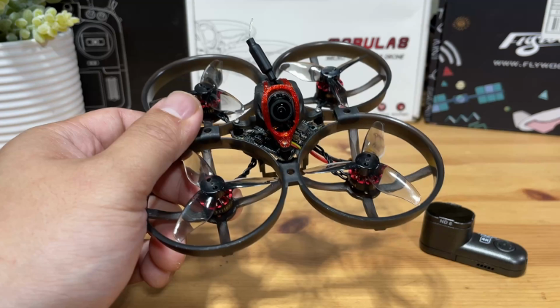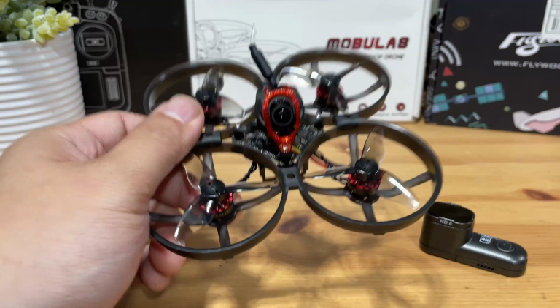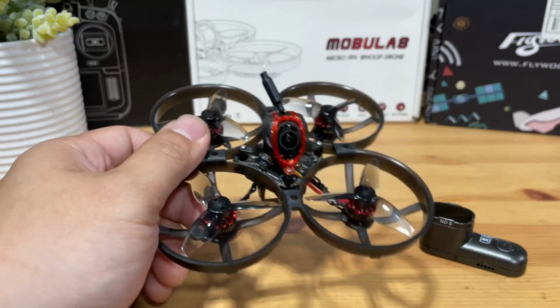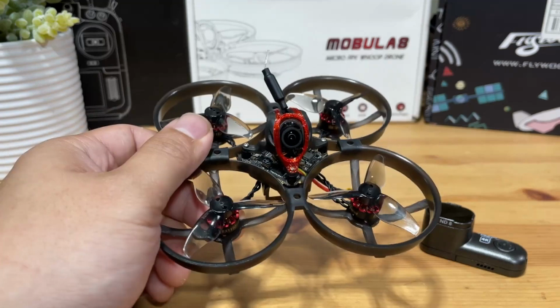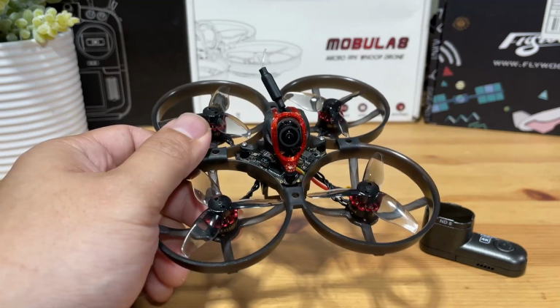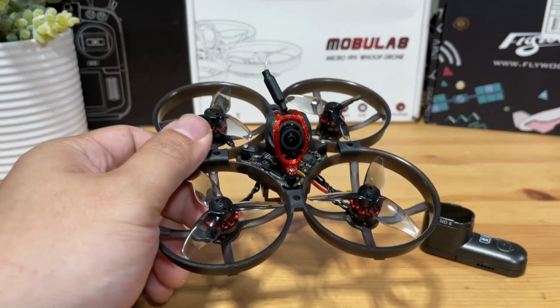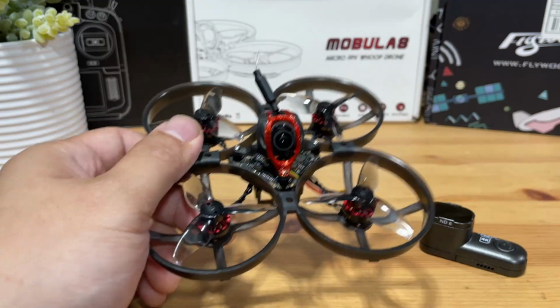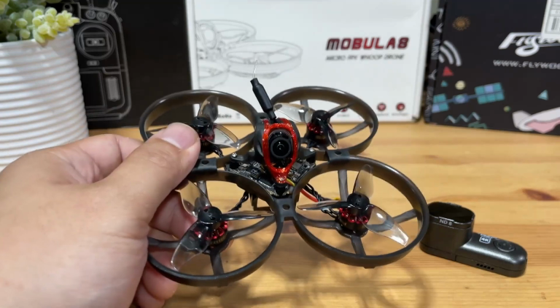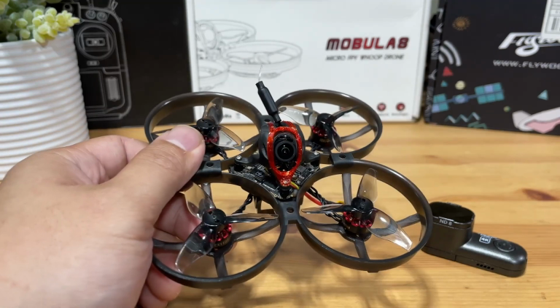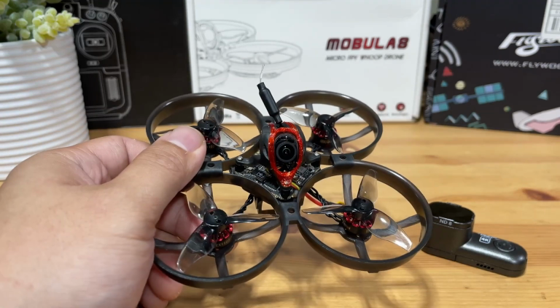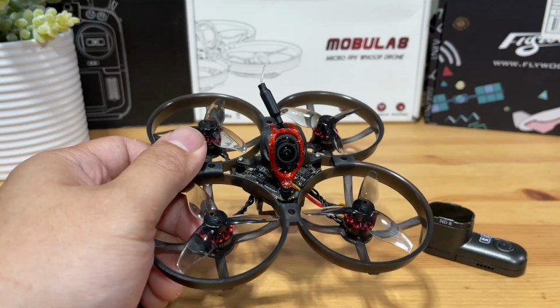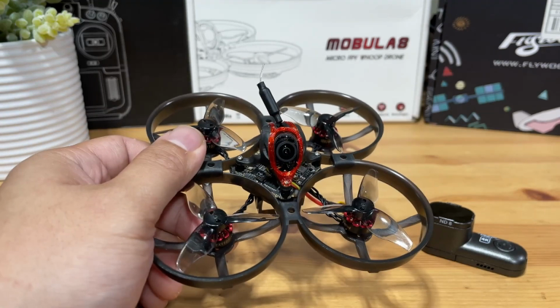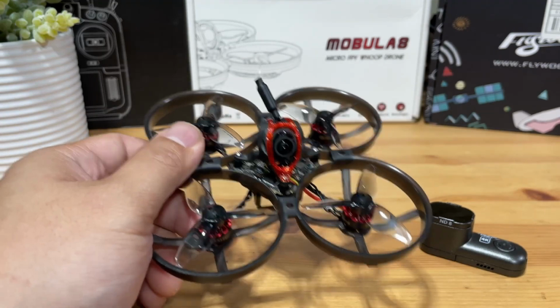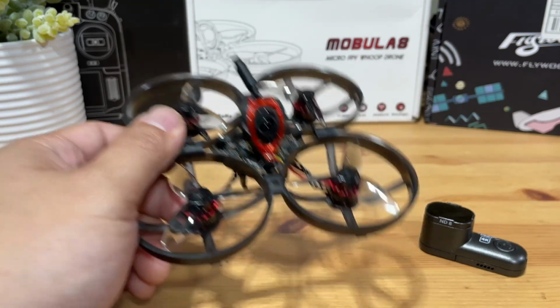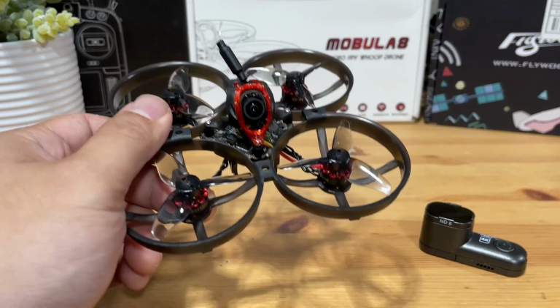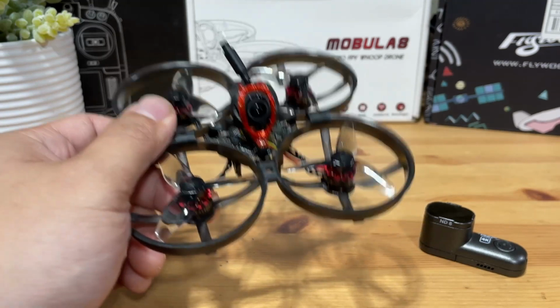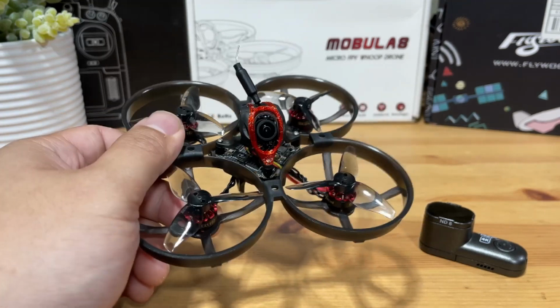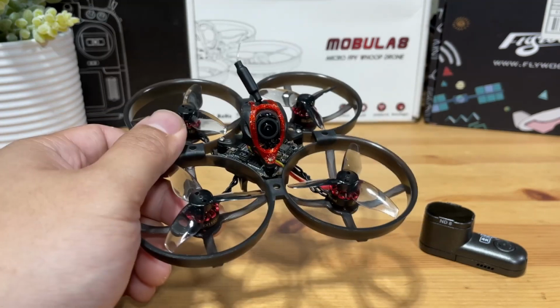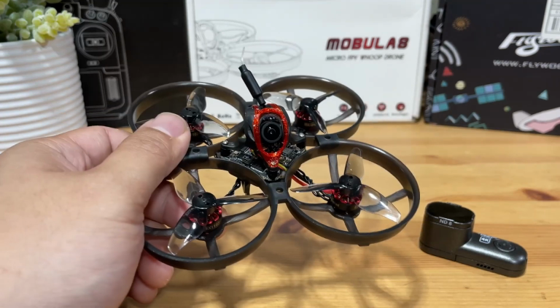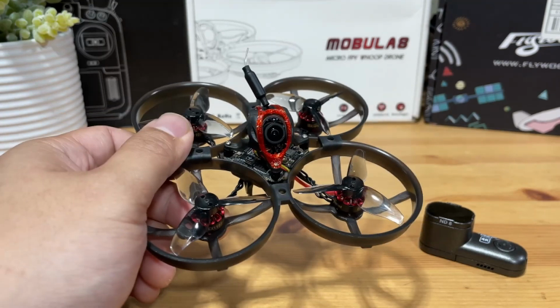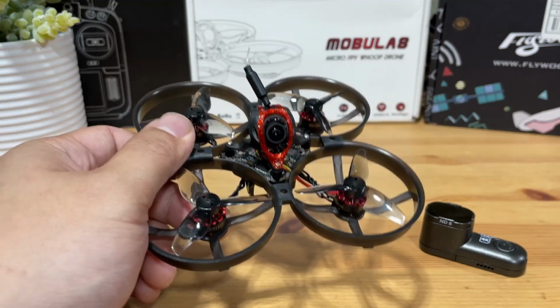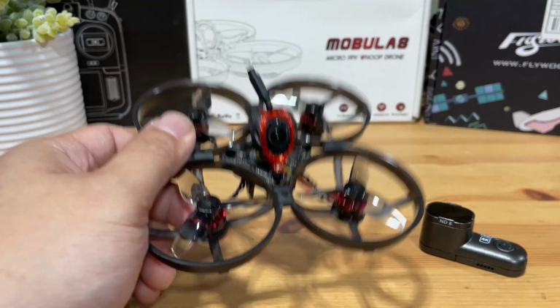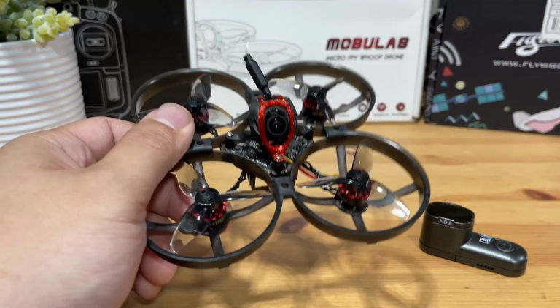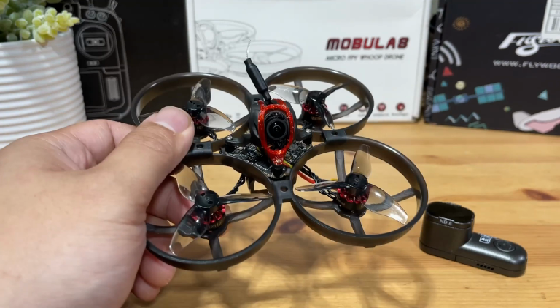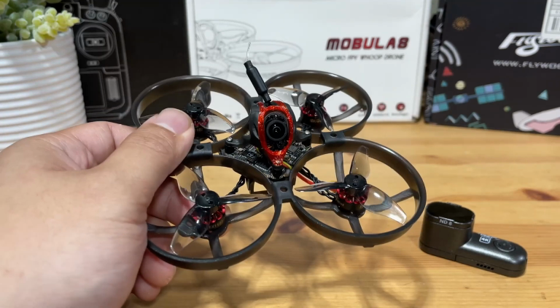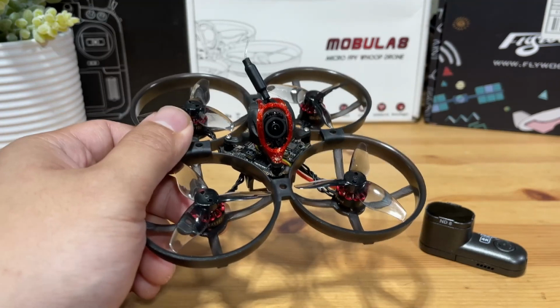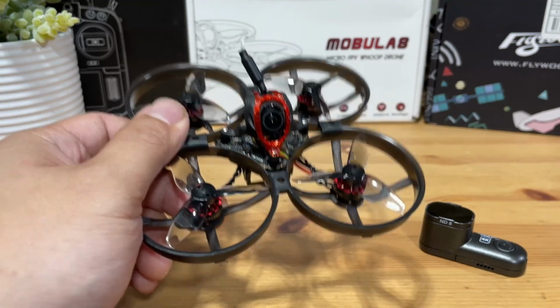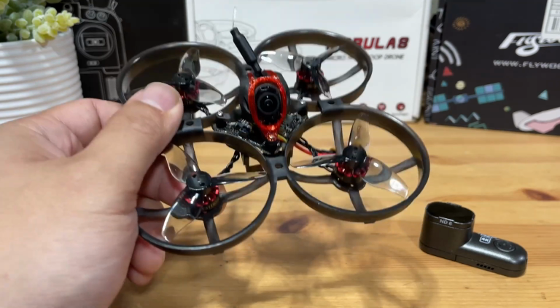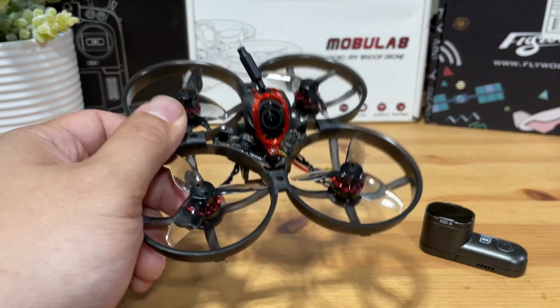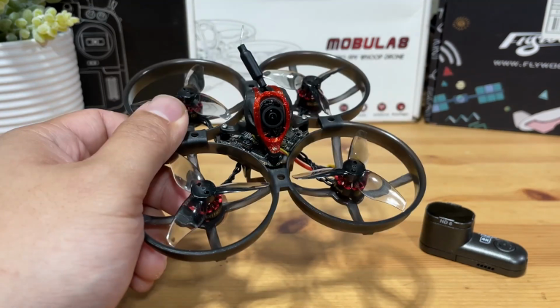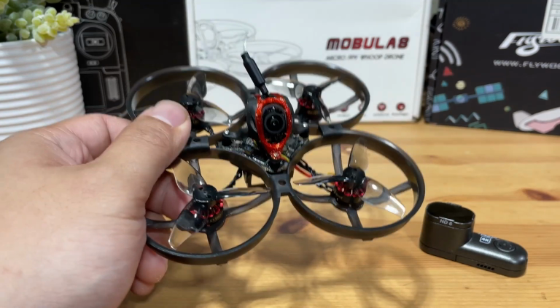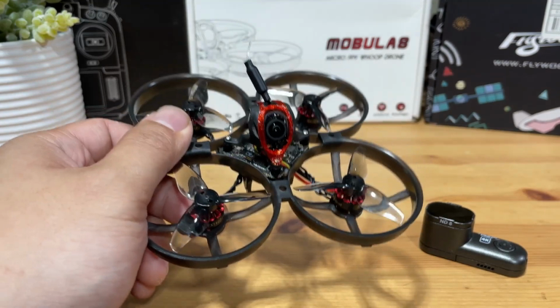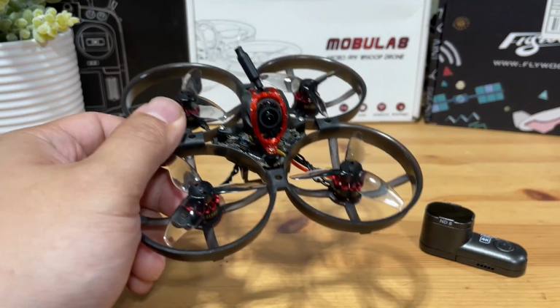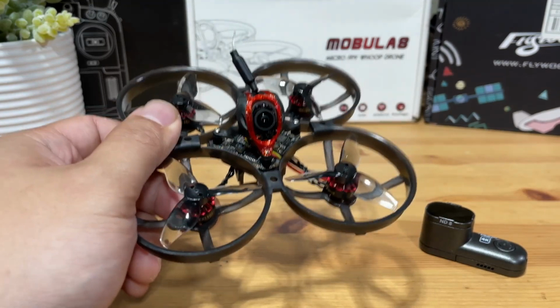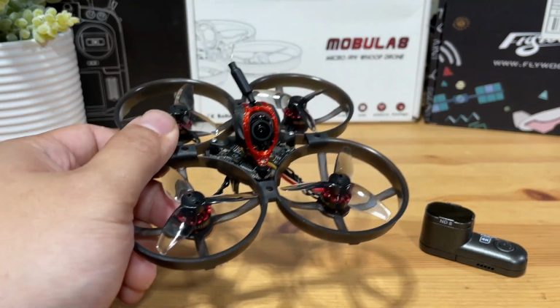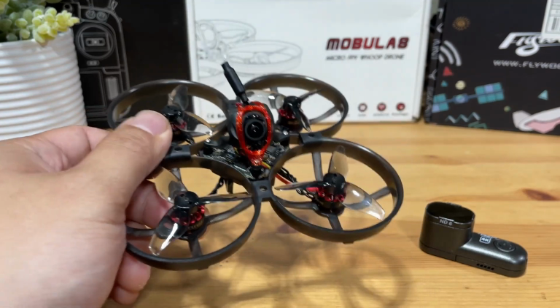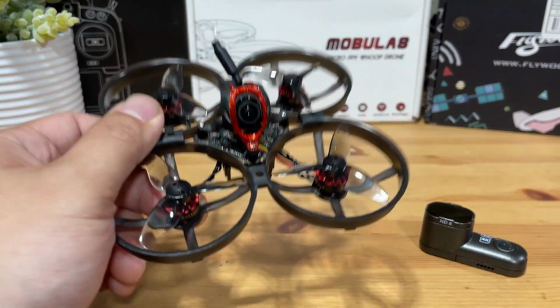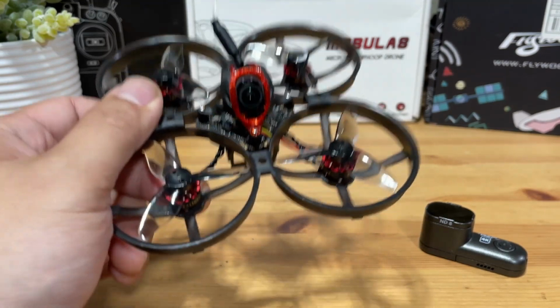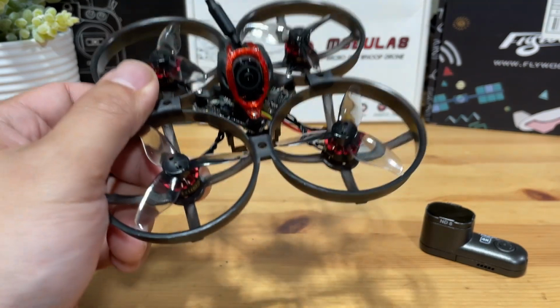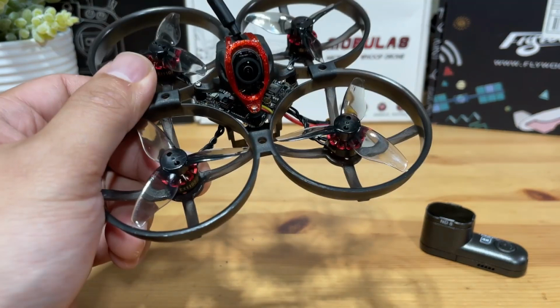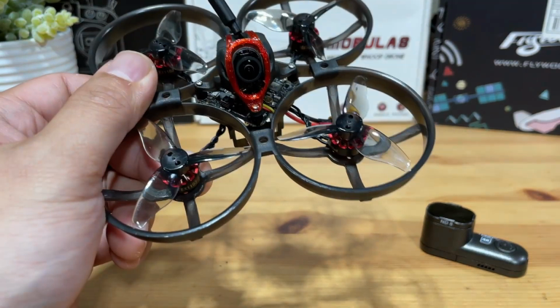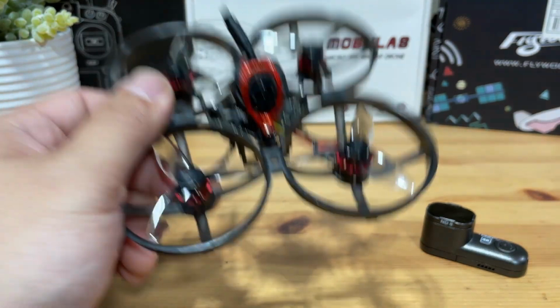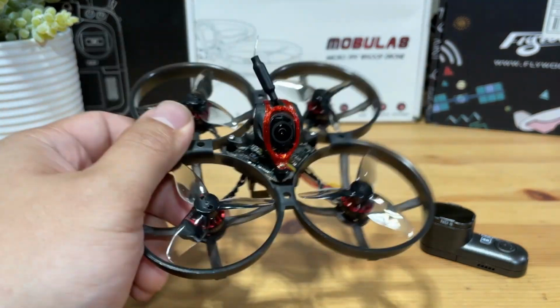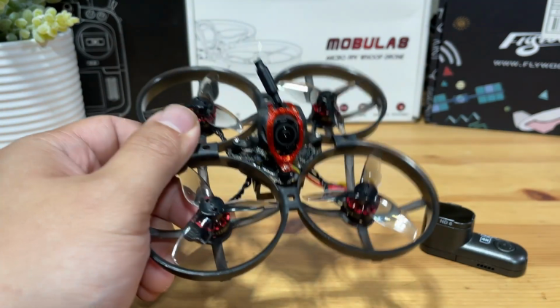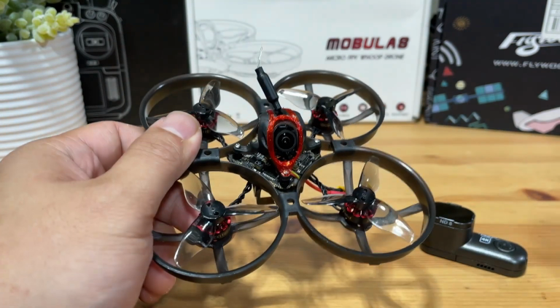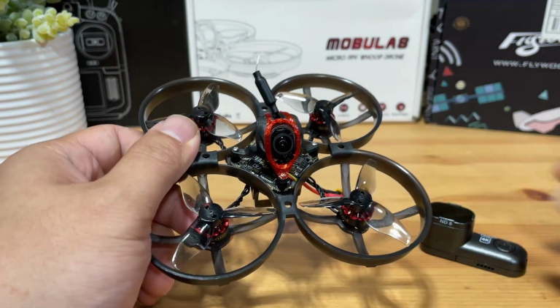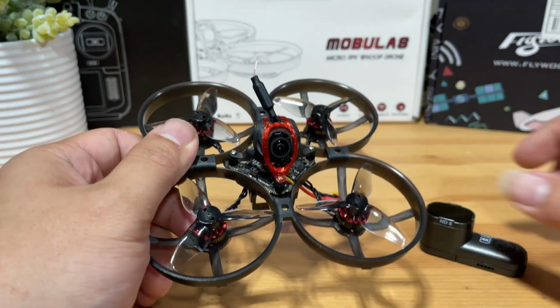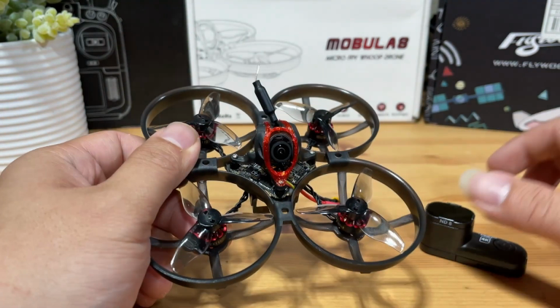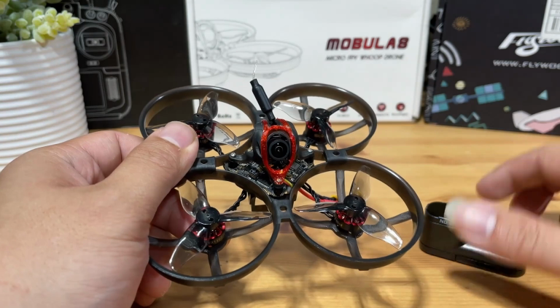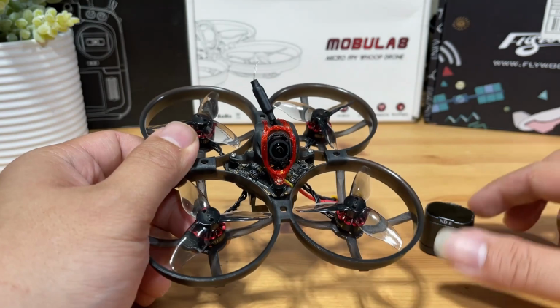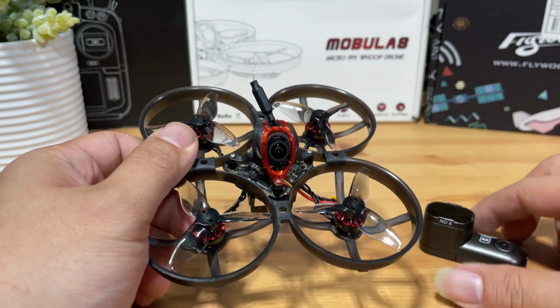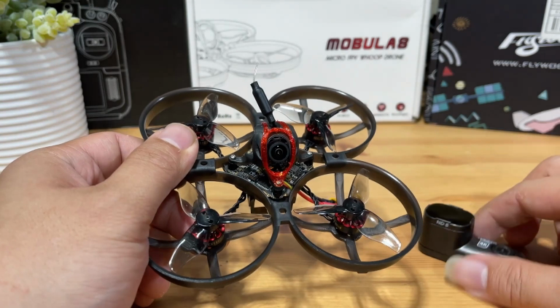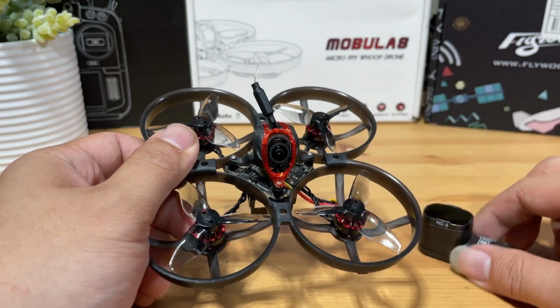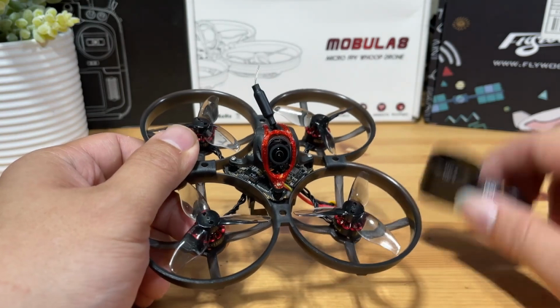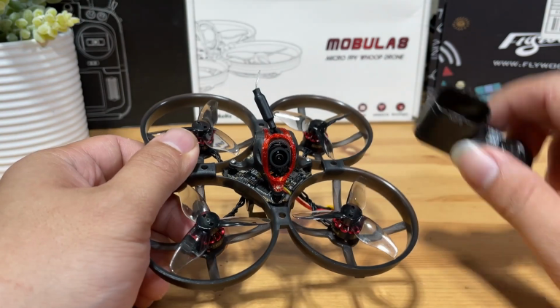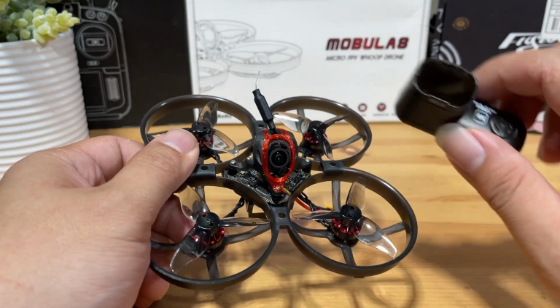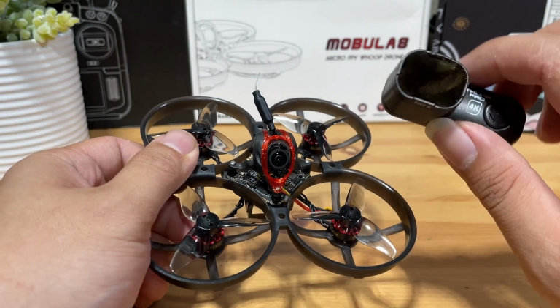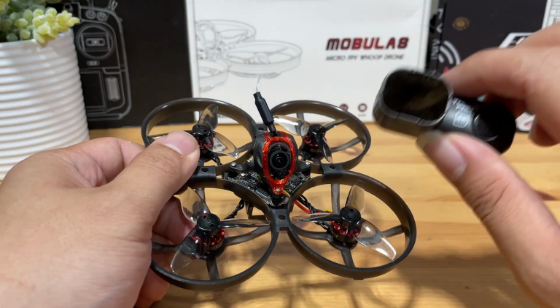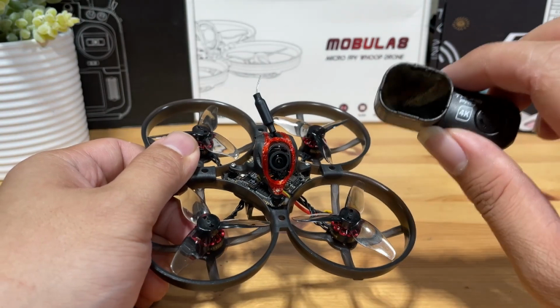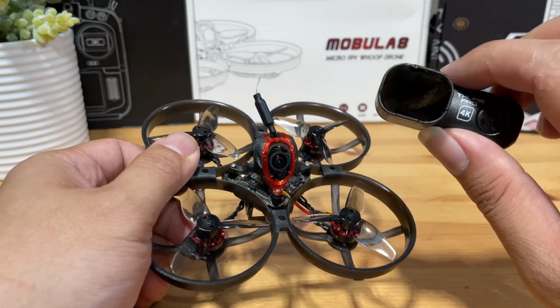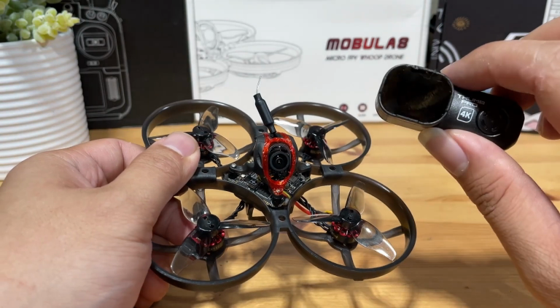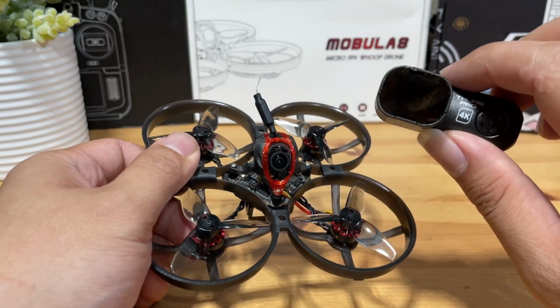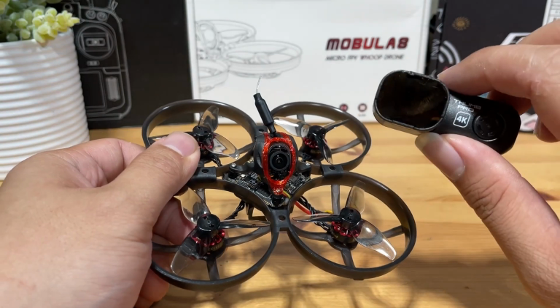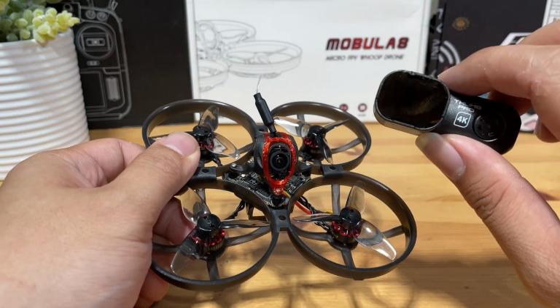This is the Happy Model Mobula 8, and we will be upgrading it to become an ultra-light CineWoop with the RunCam Thumb Pro.